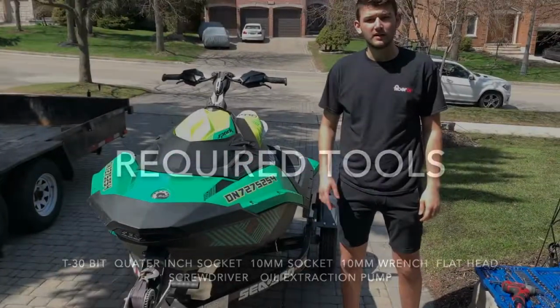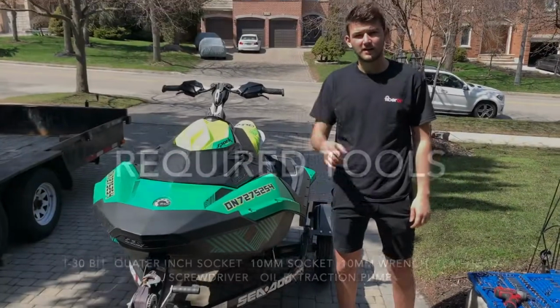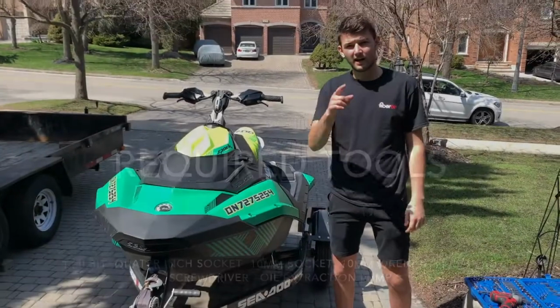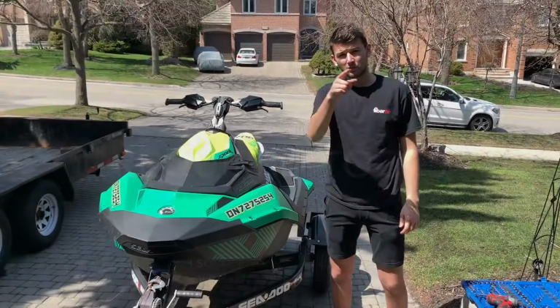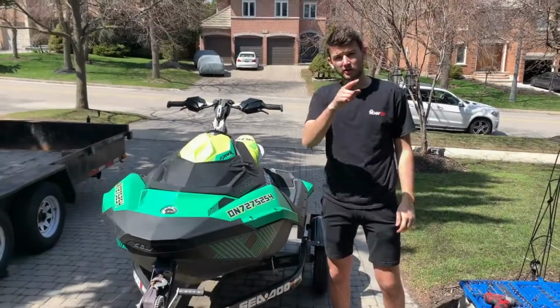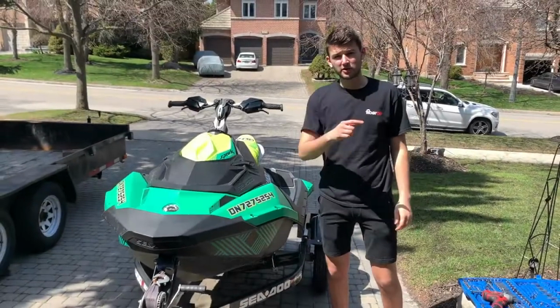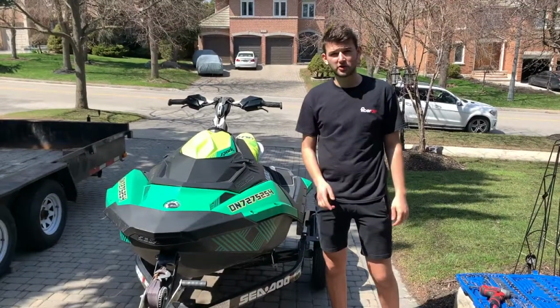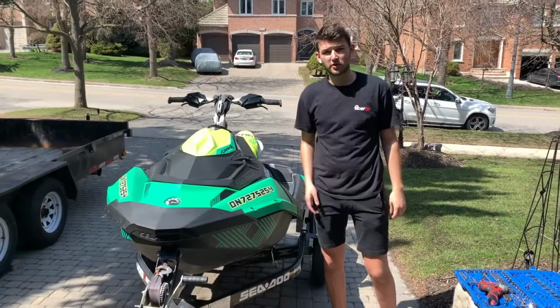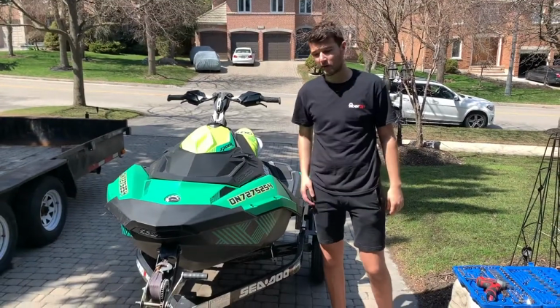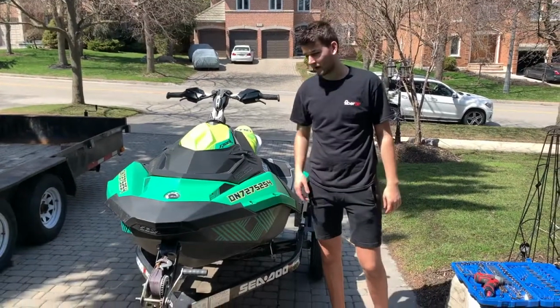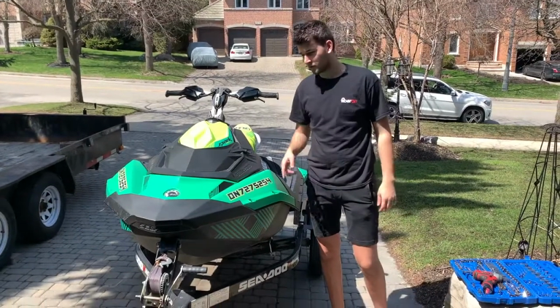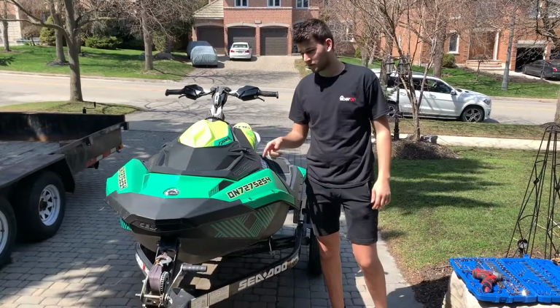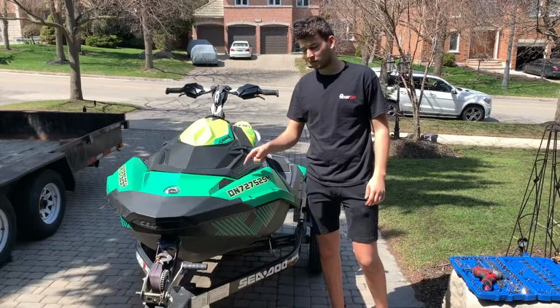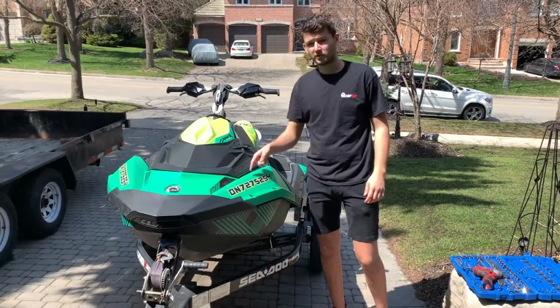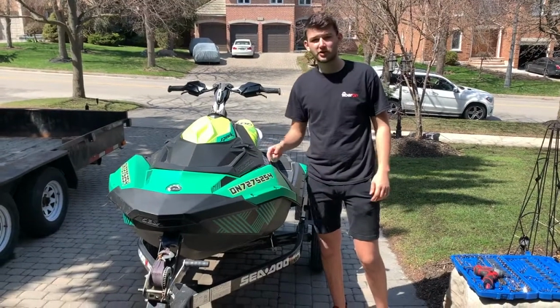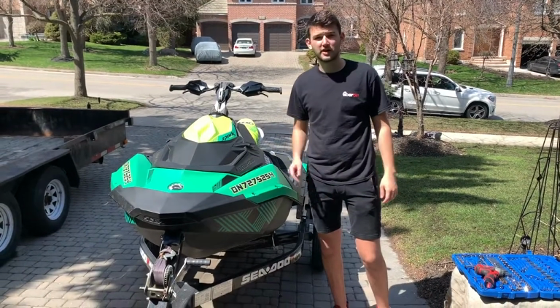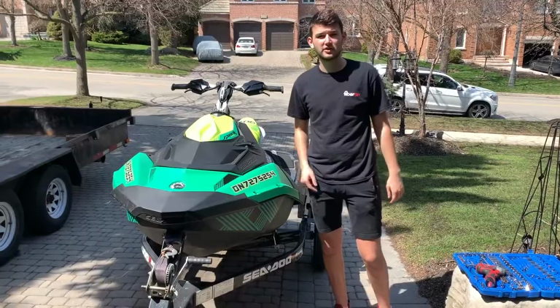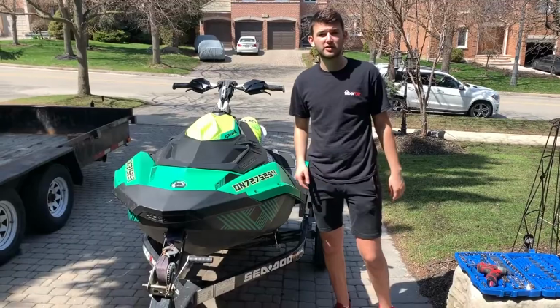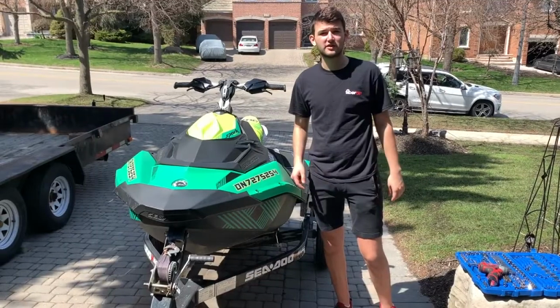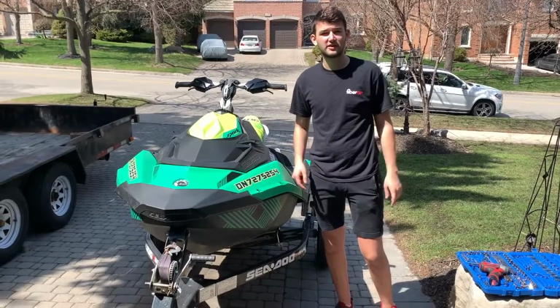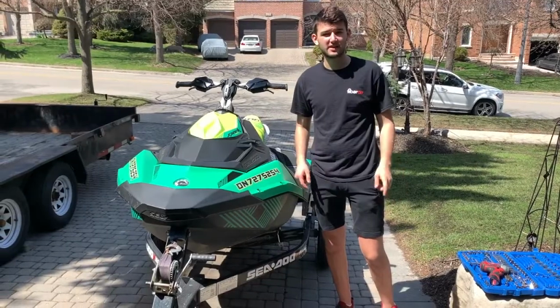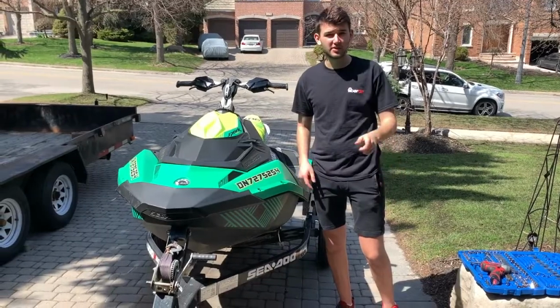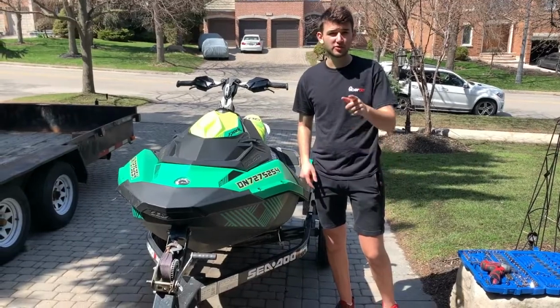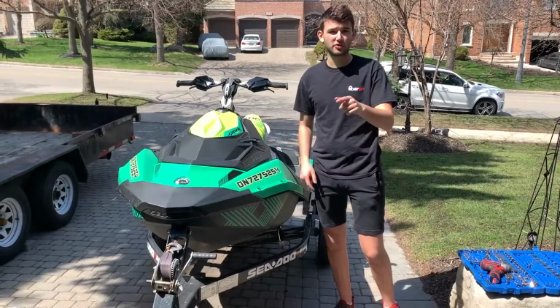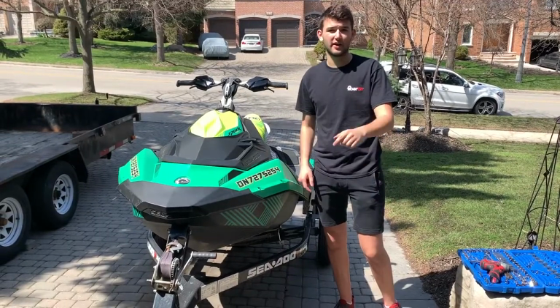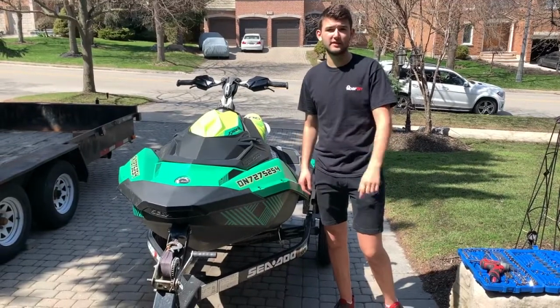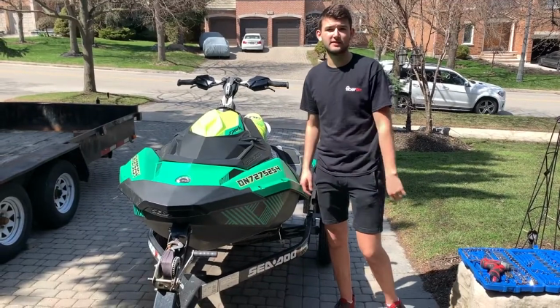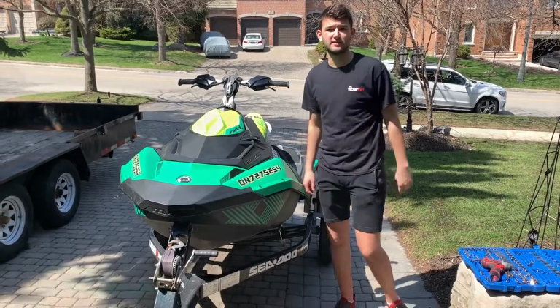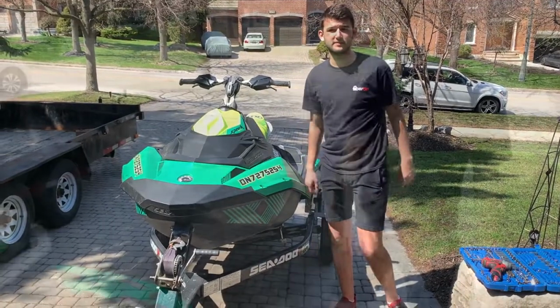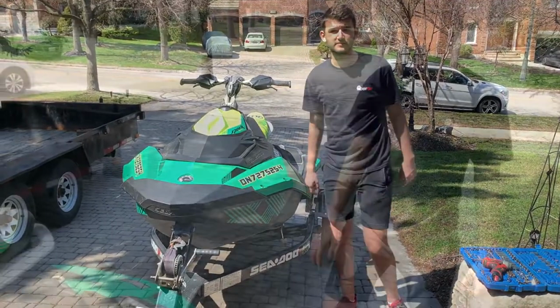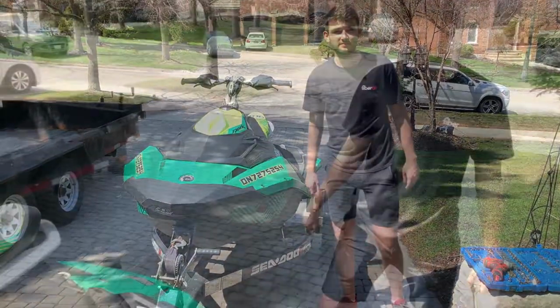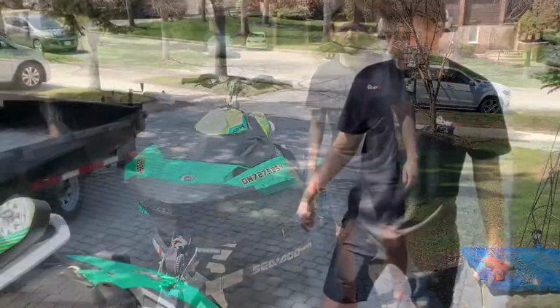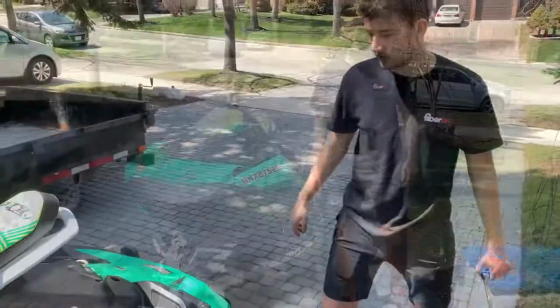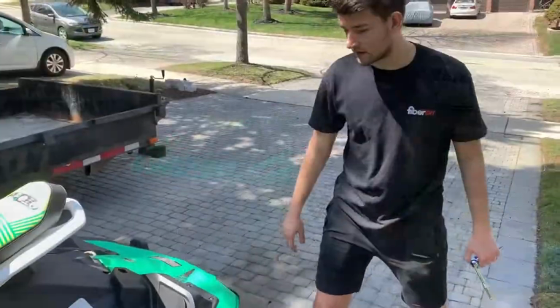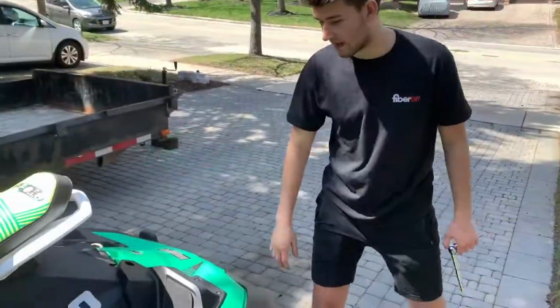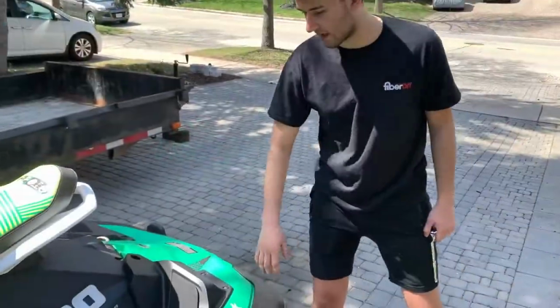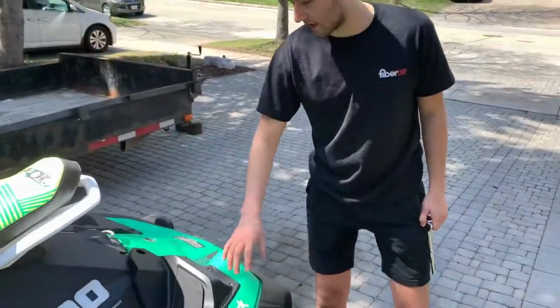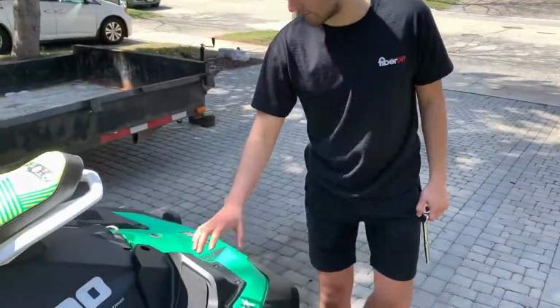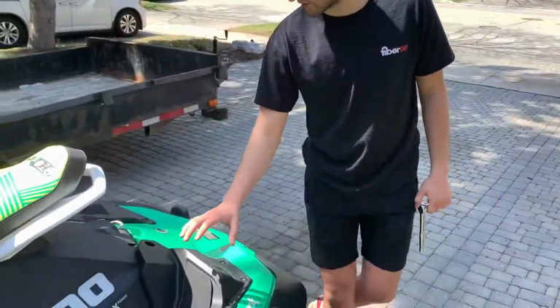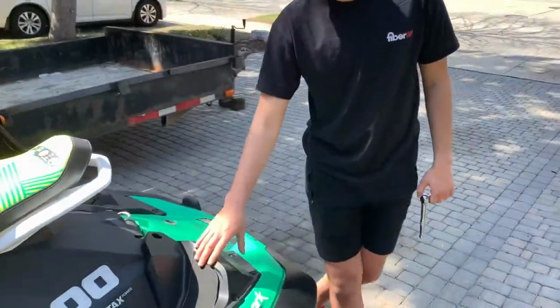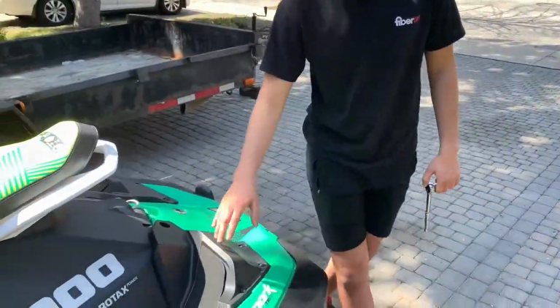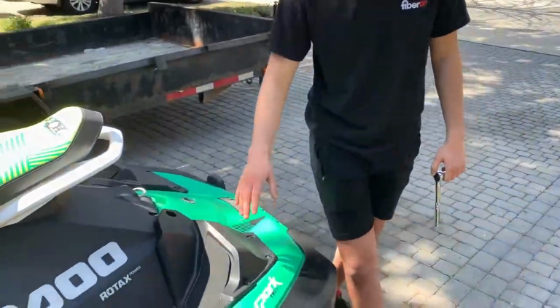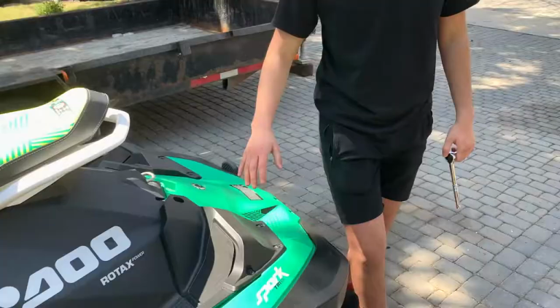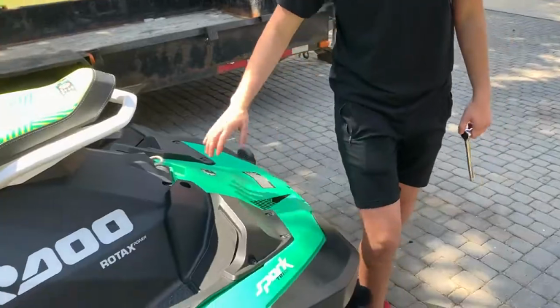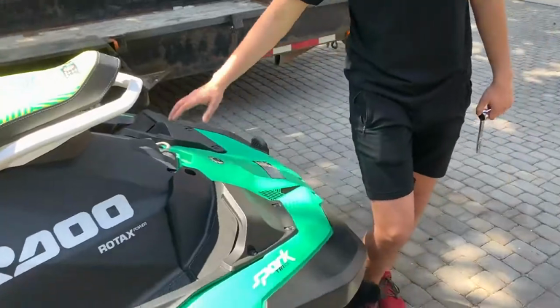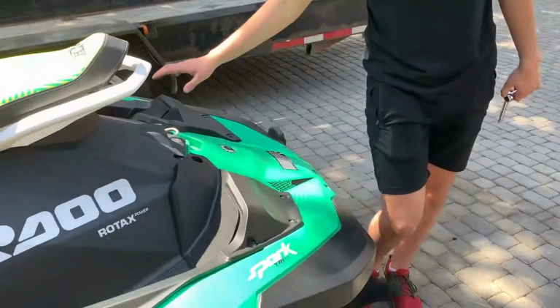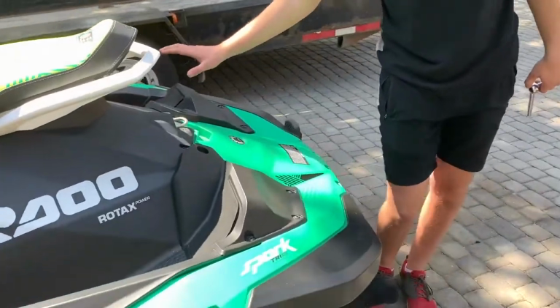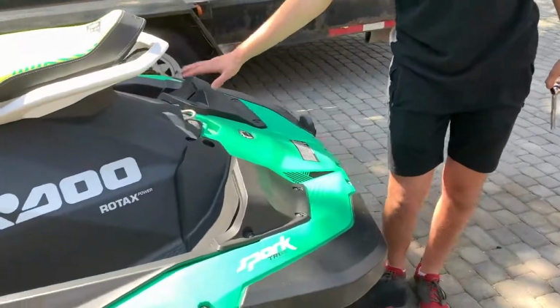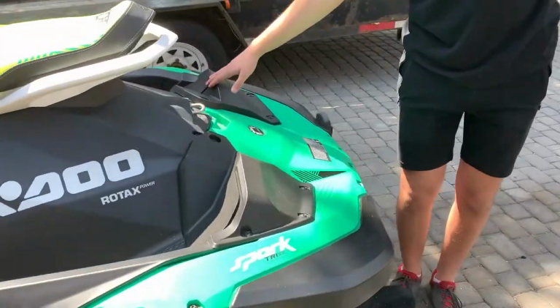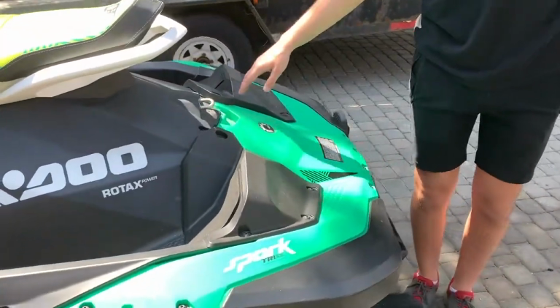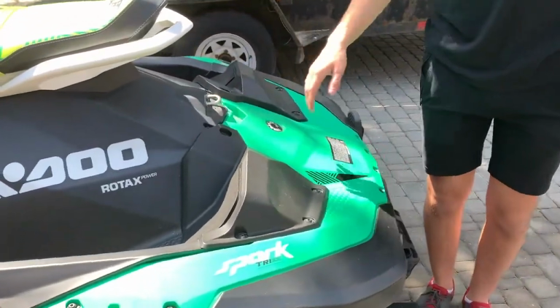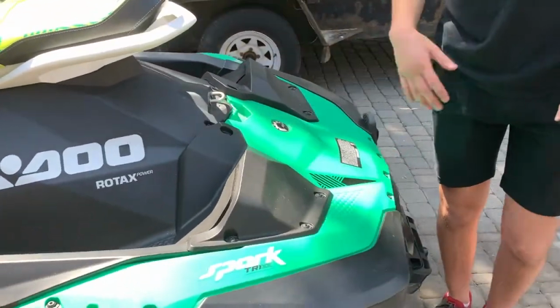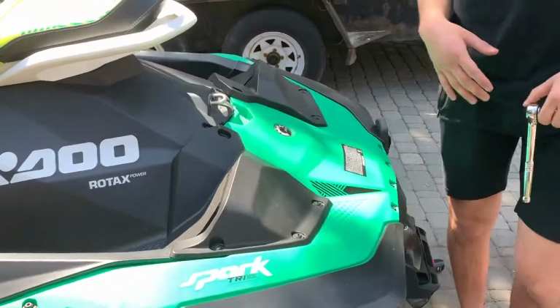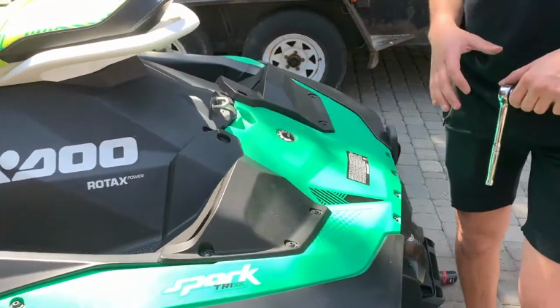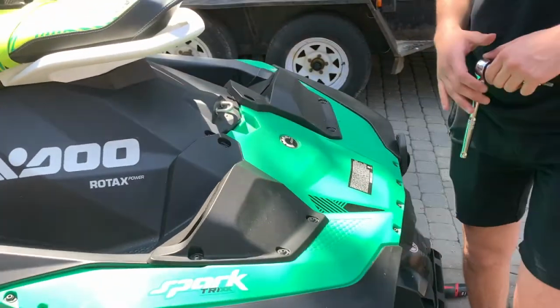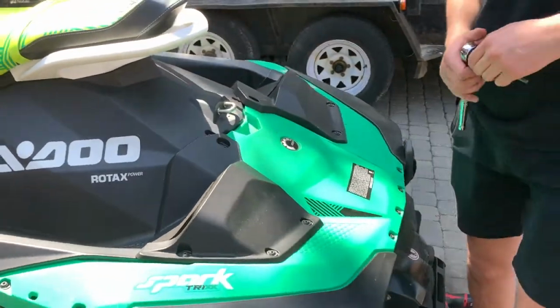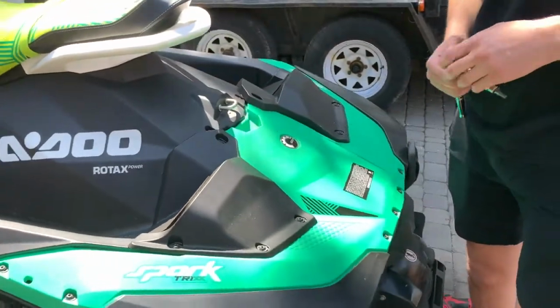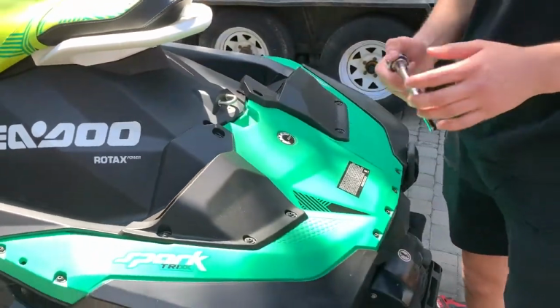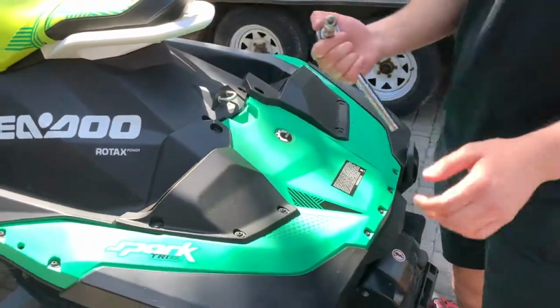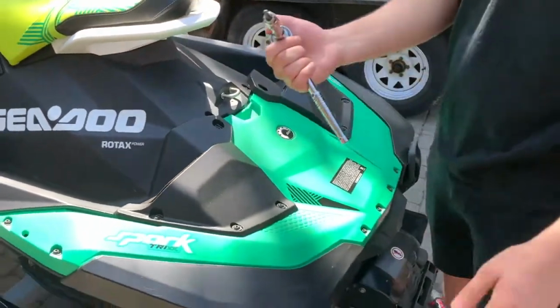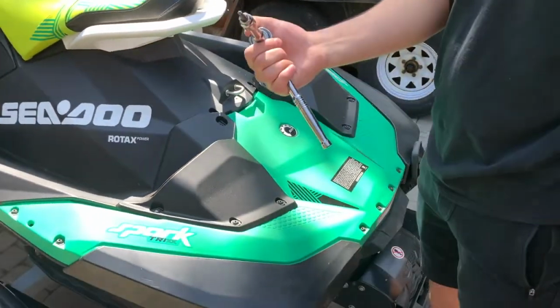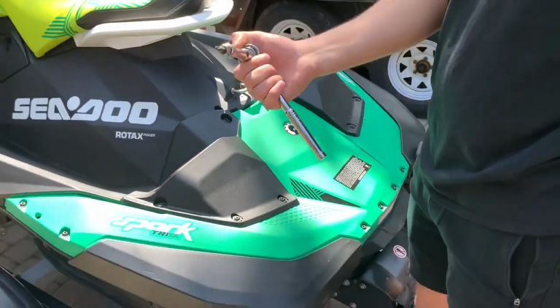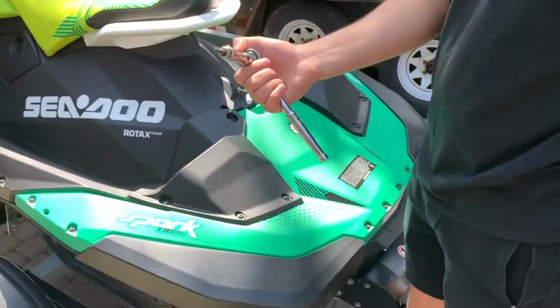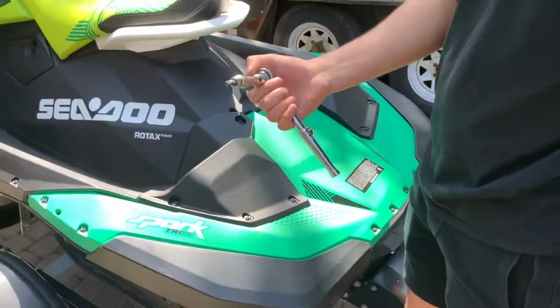Today we're going to show you how to do an oil change on your C2 tricks. What you're going to do is take off your two back footrests with a T30 bit.